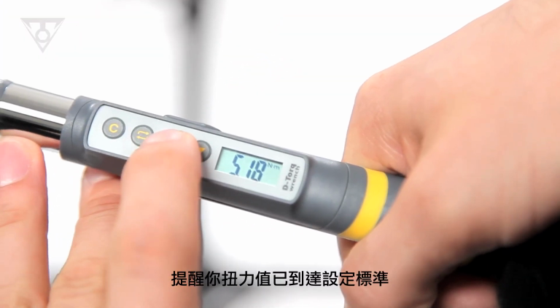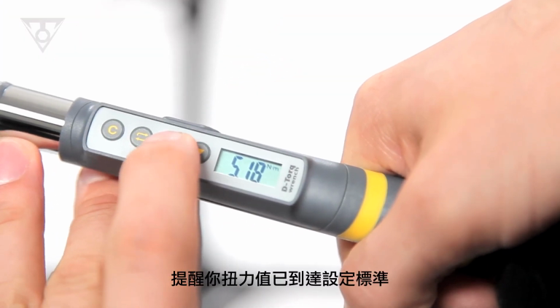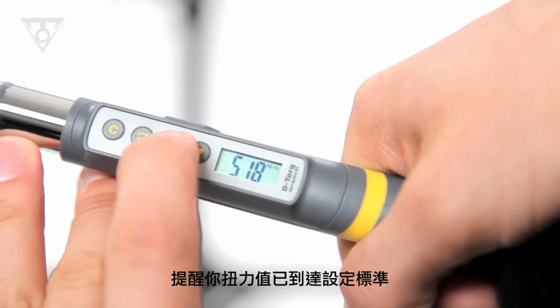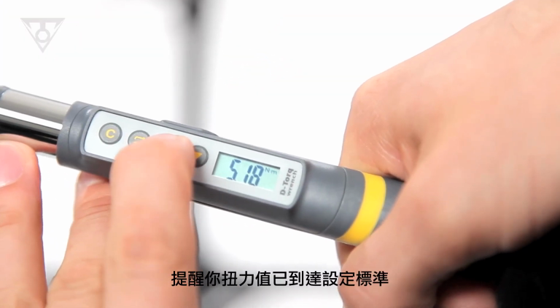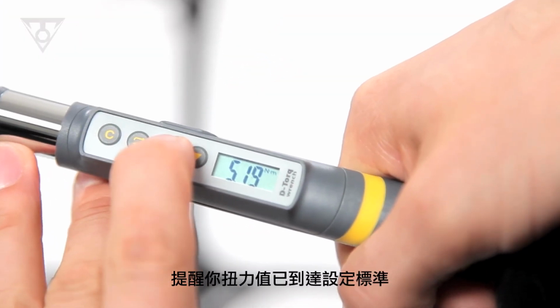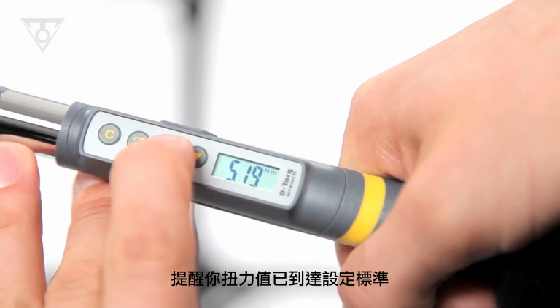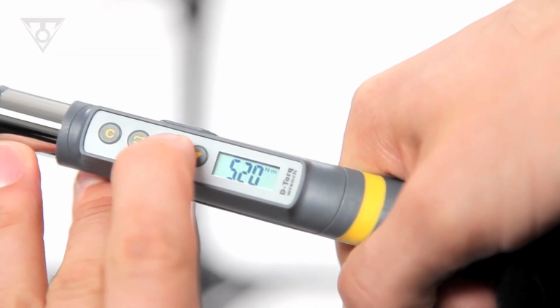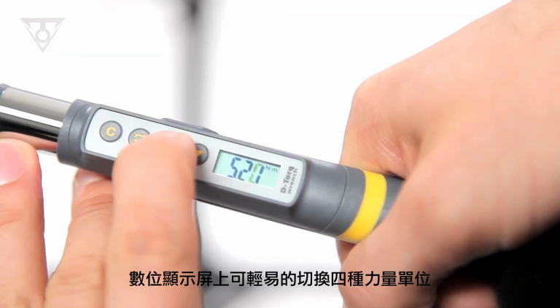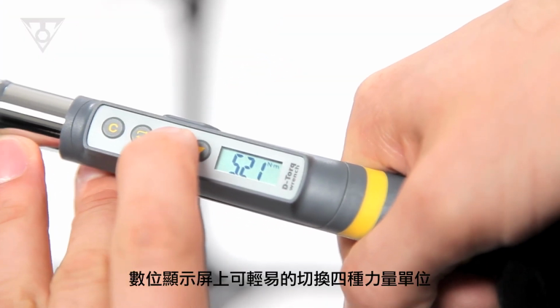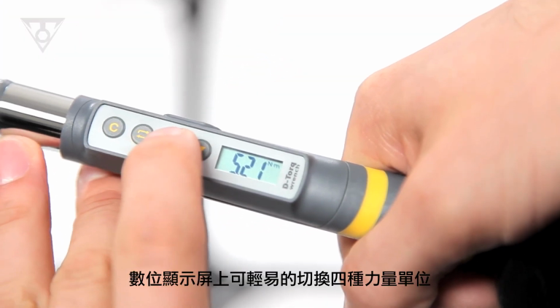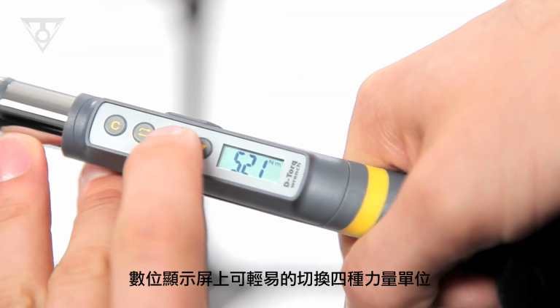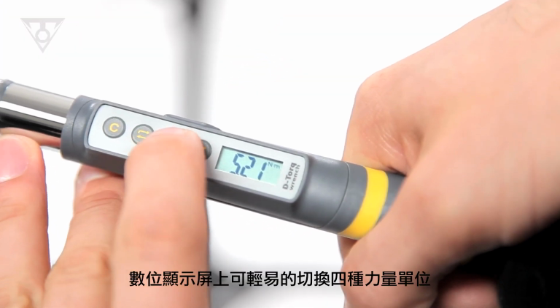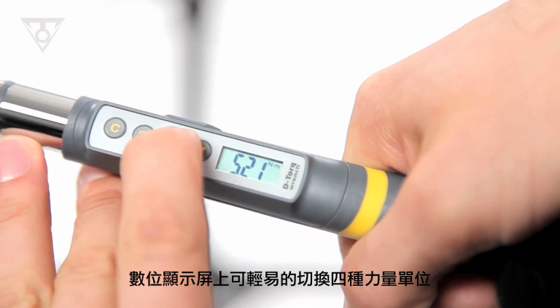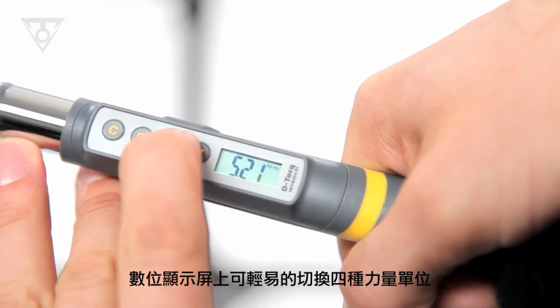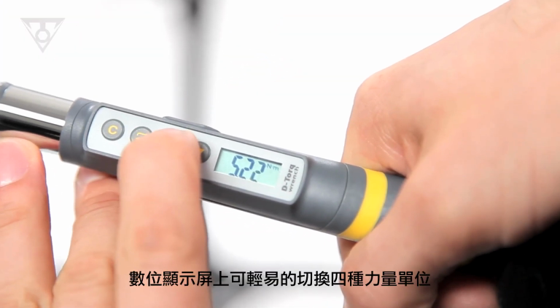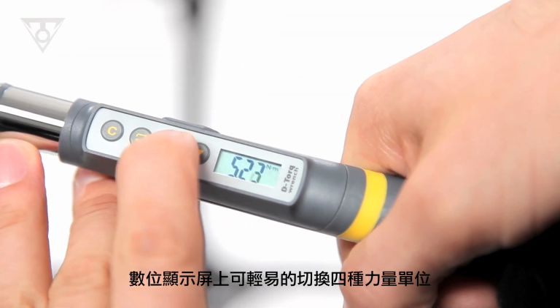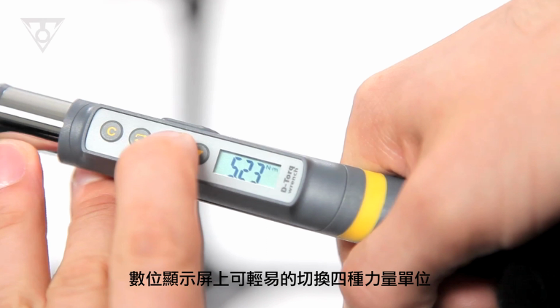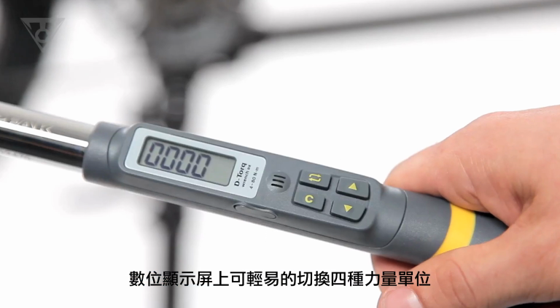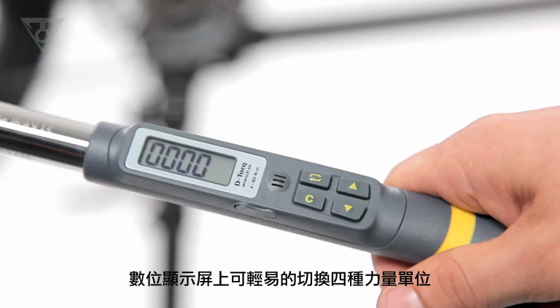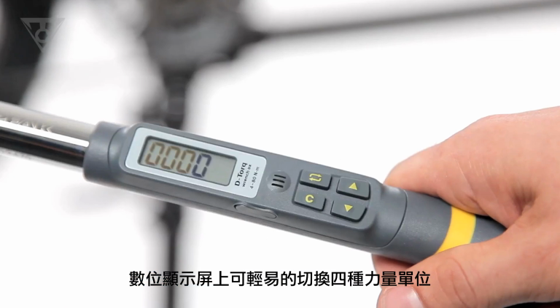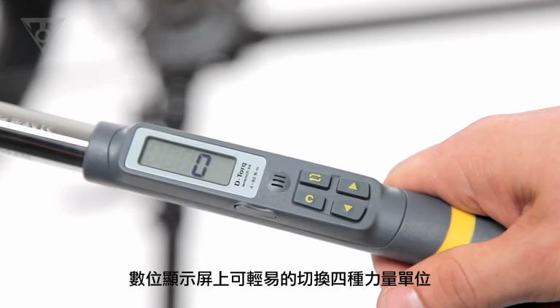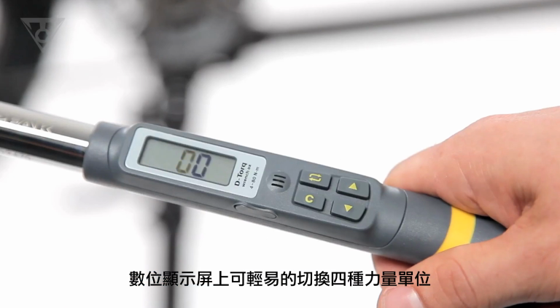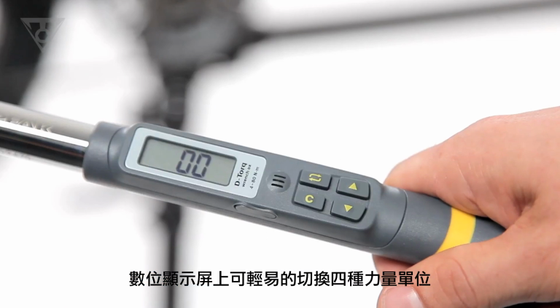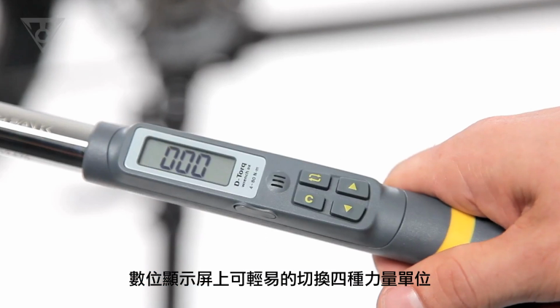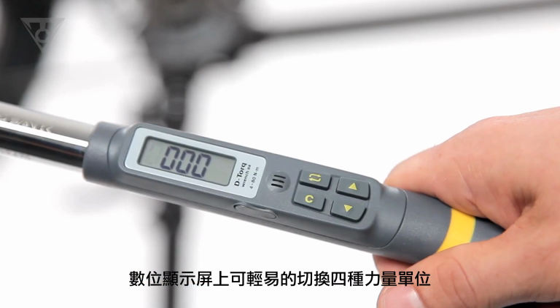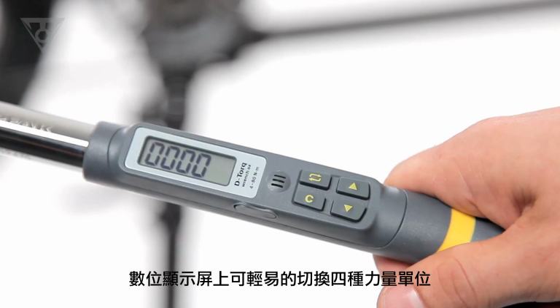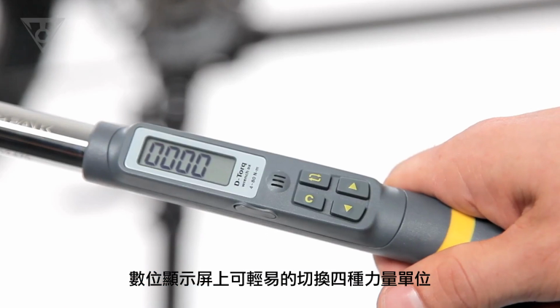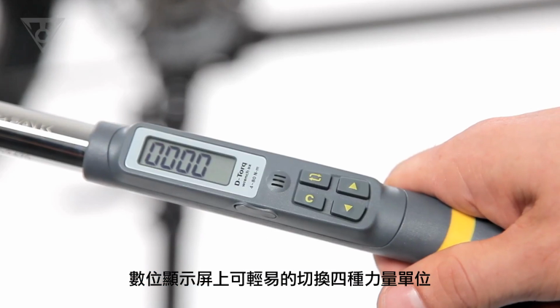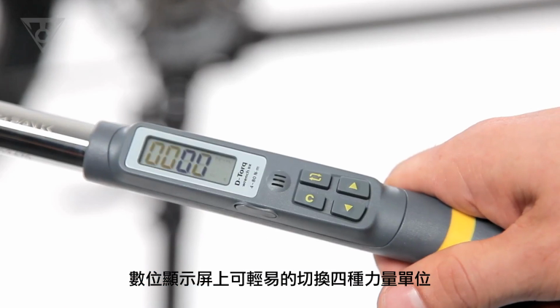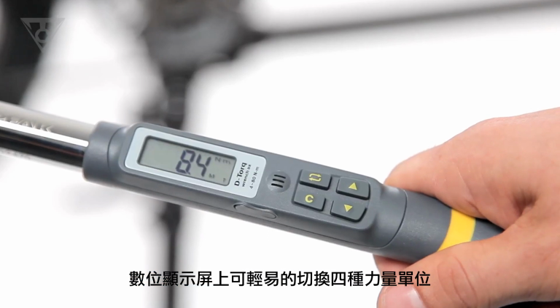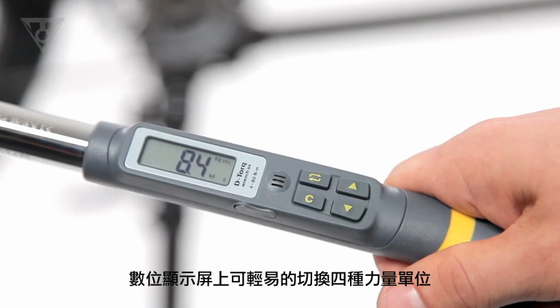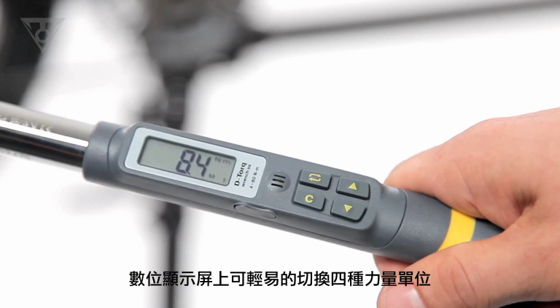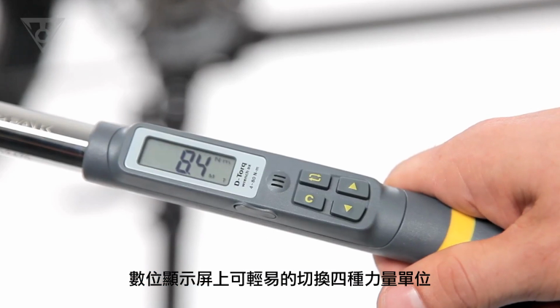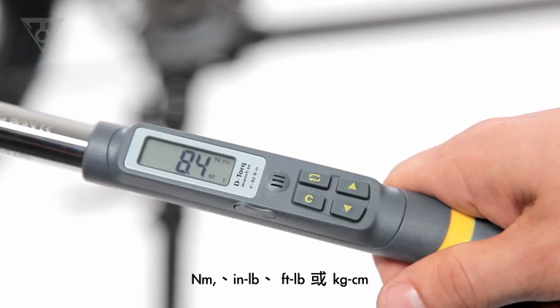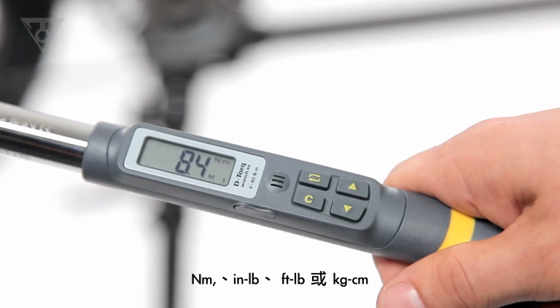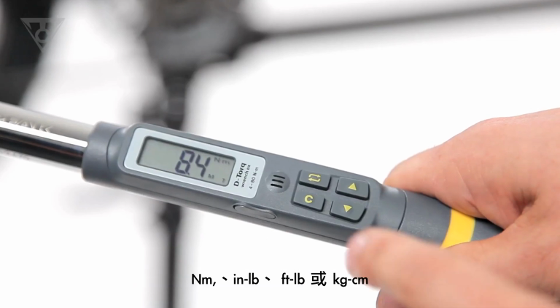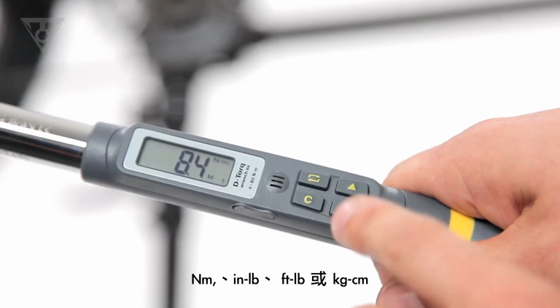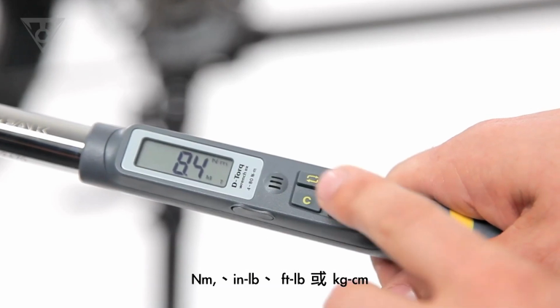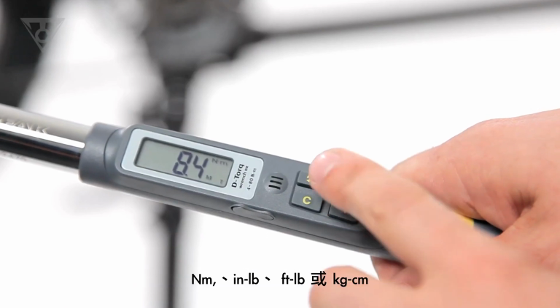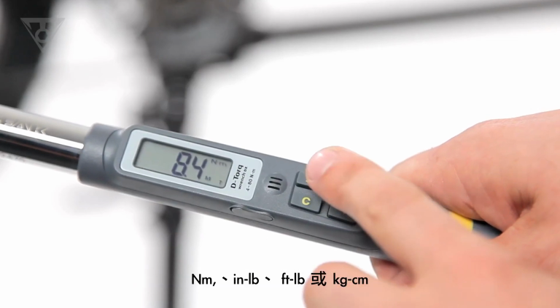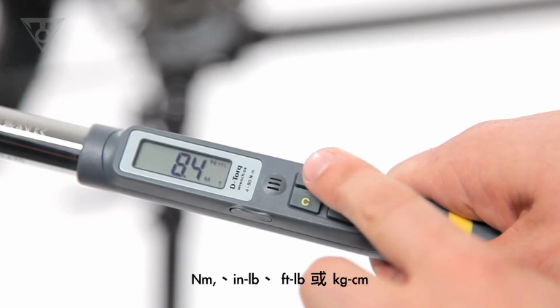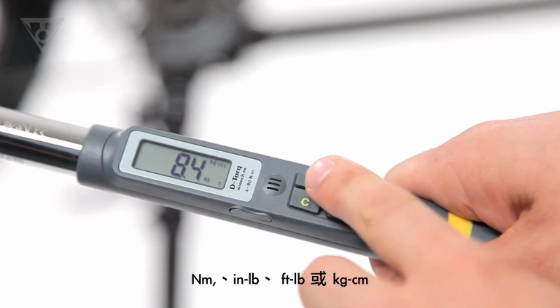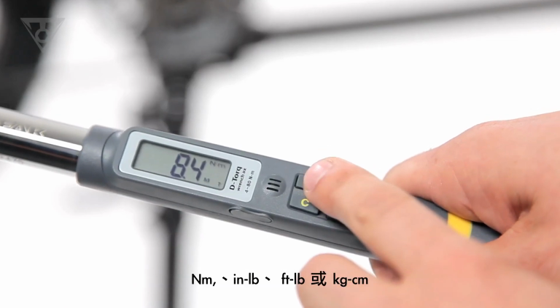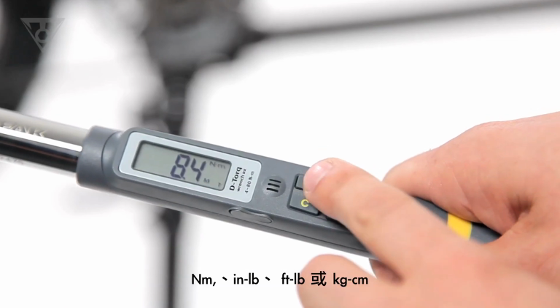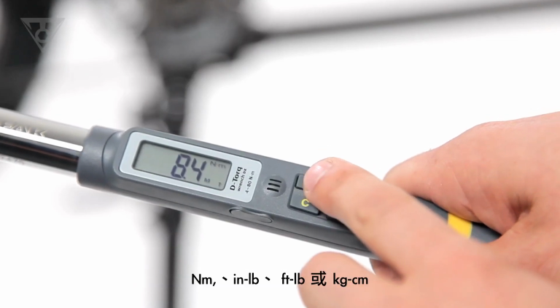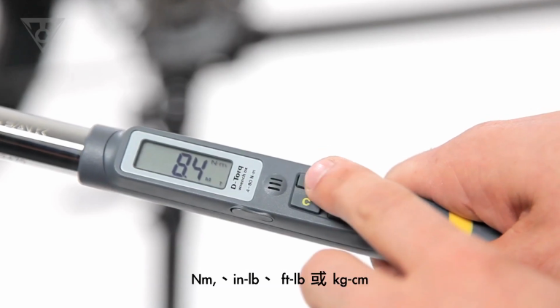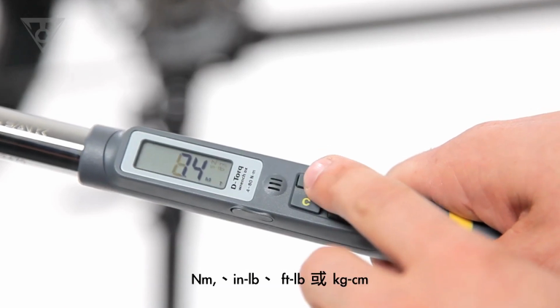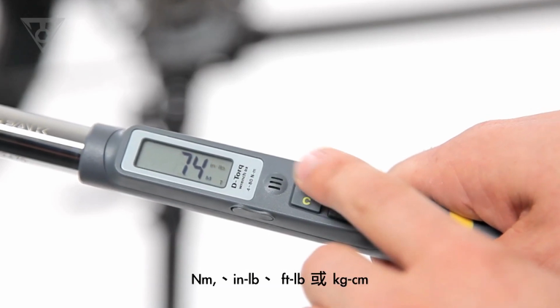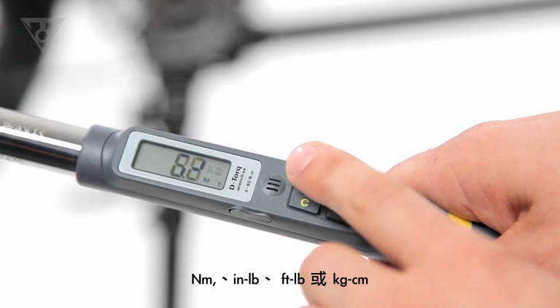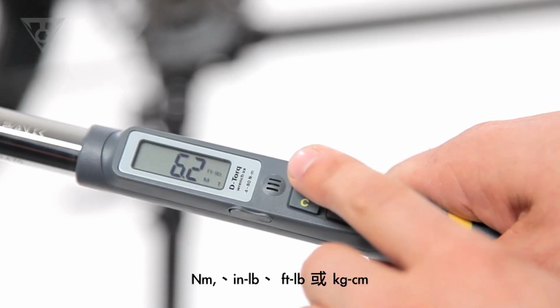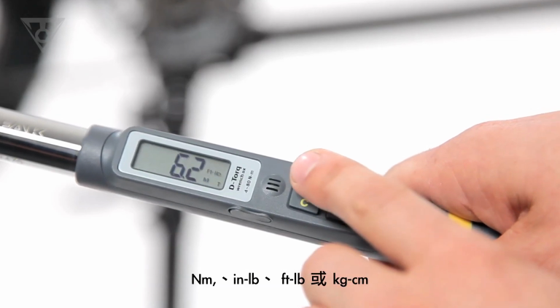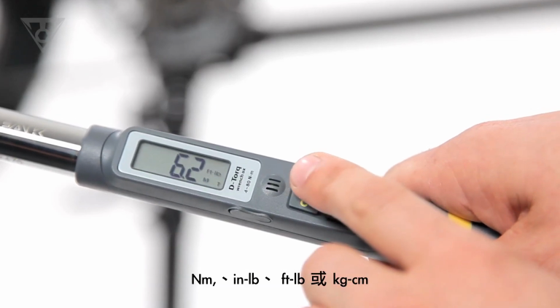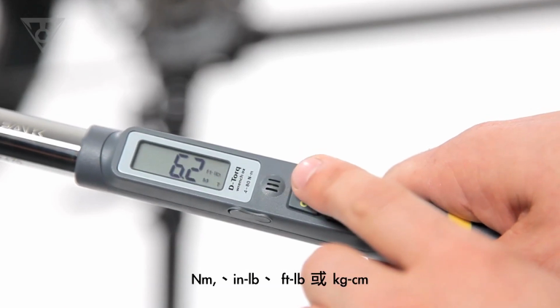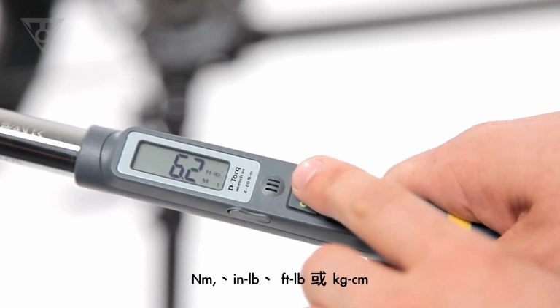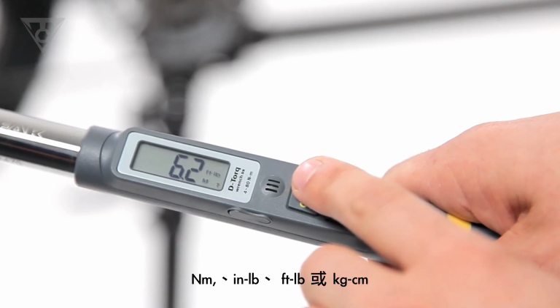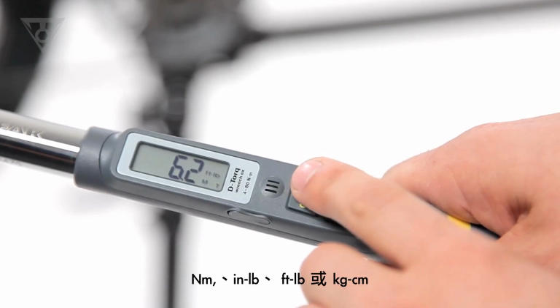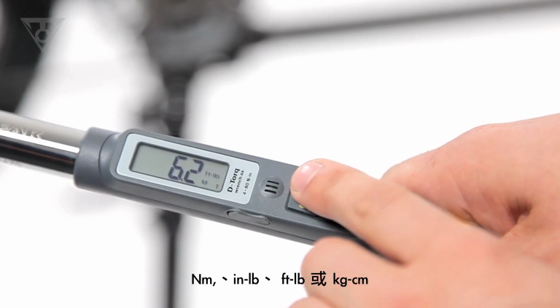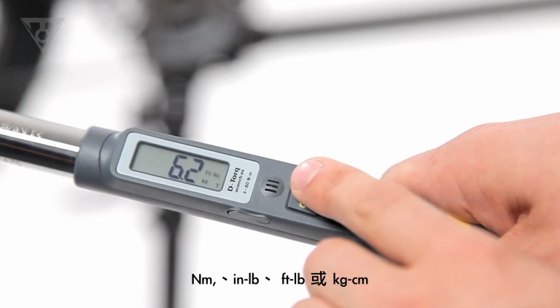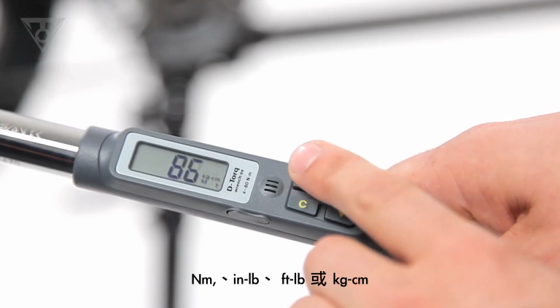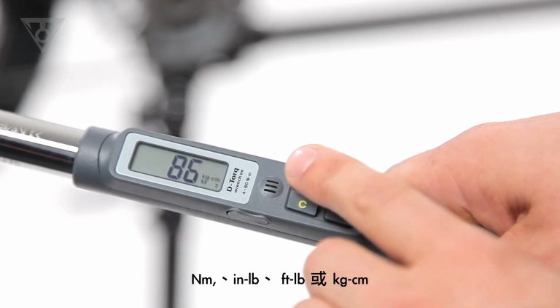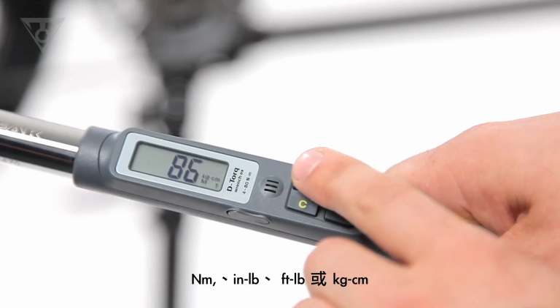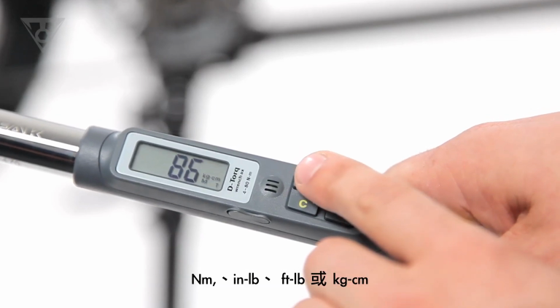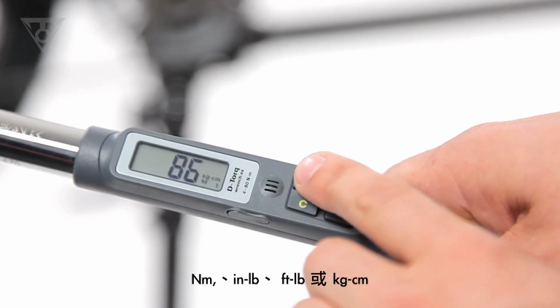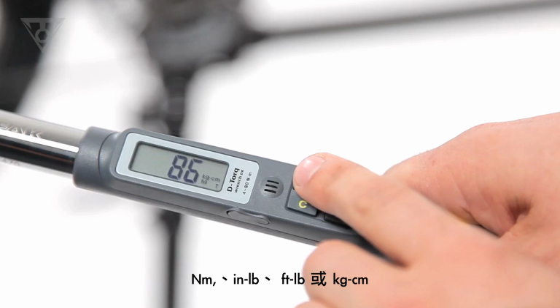The visible display makes the wrenches simple to program in newton-meters, inch-pounds, foot-pounds, or kilogram-centimeters.